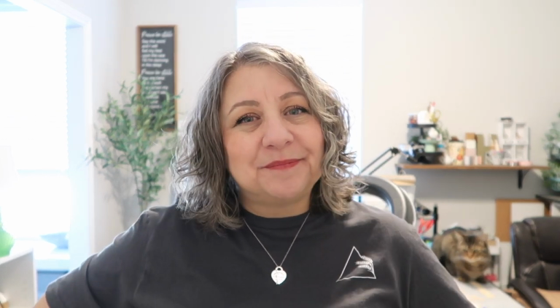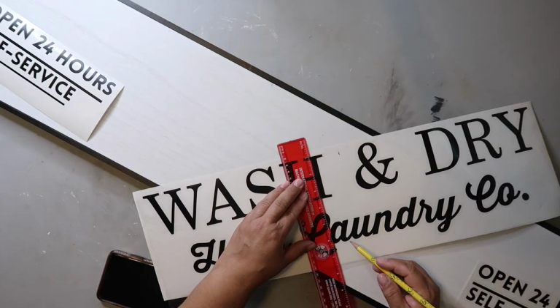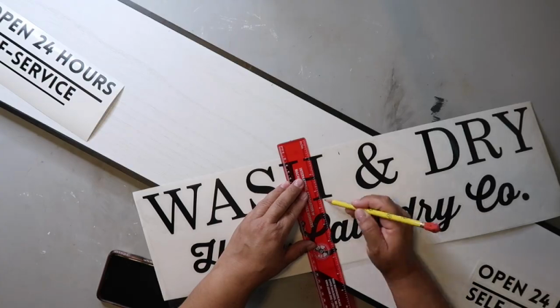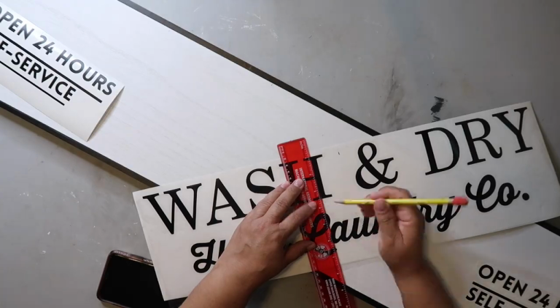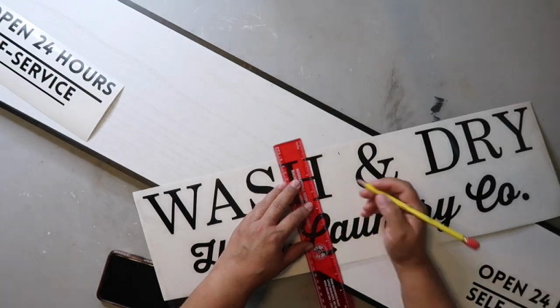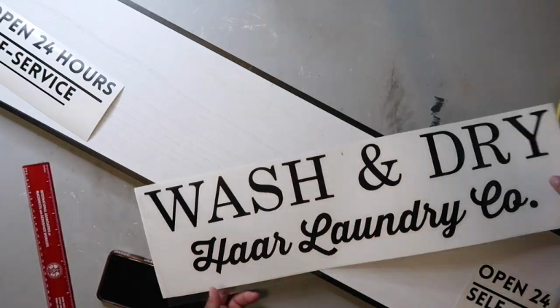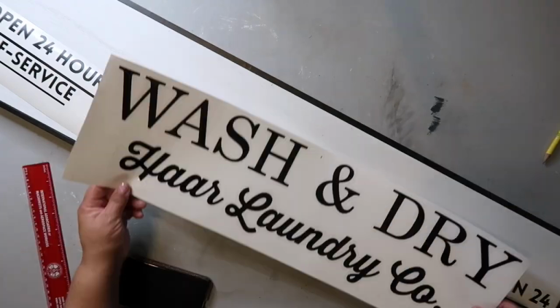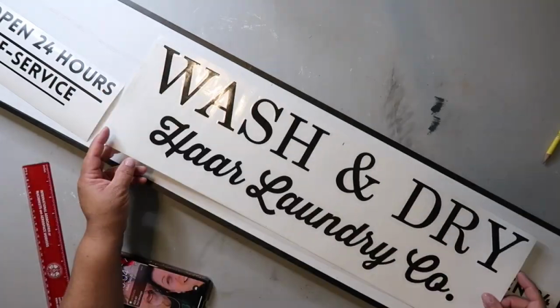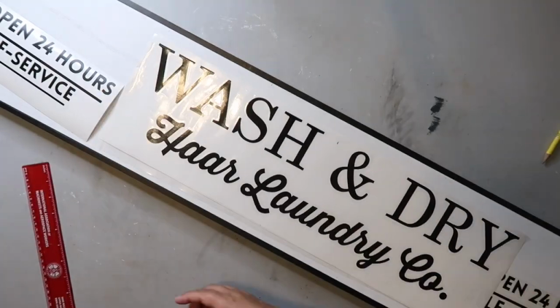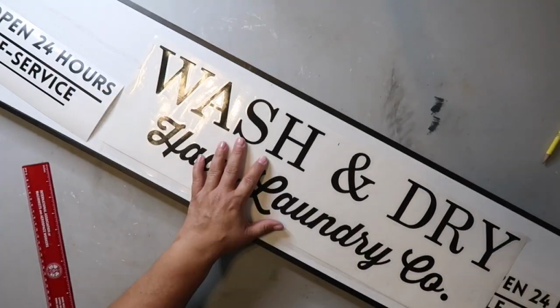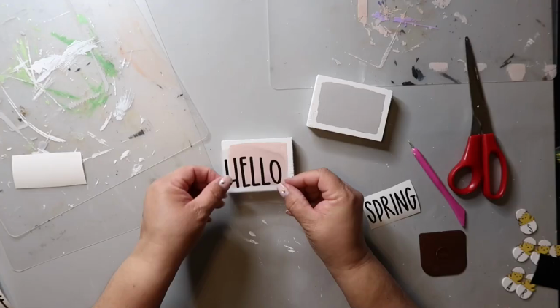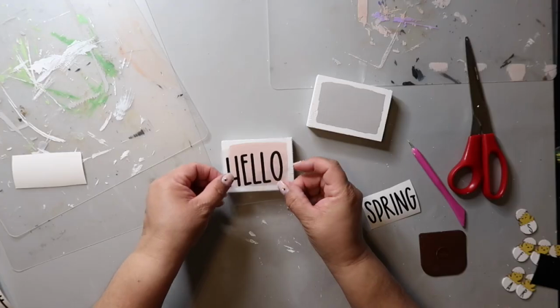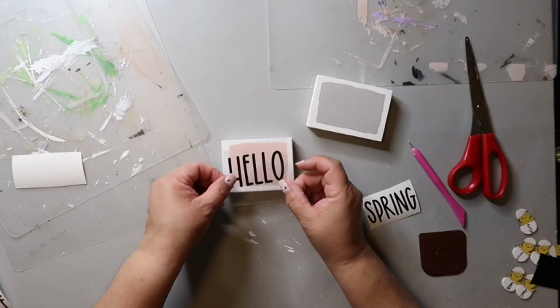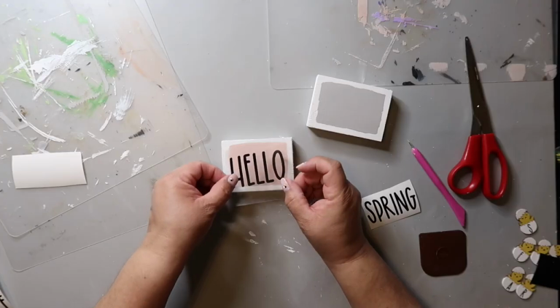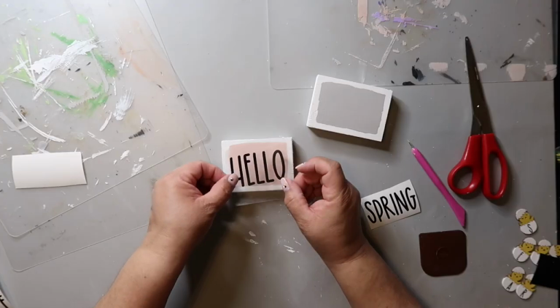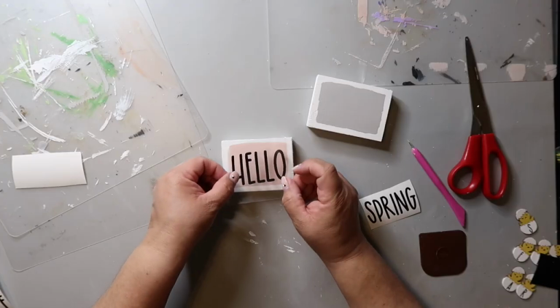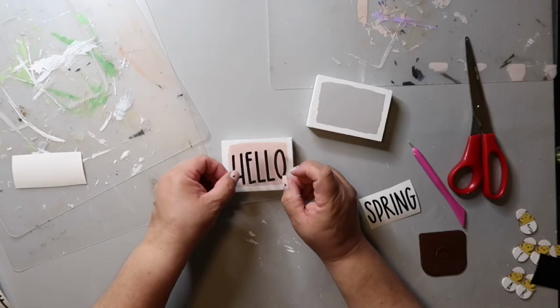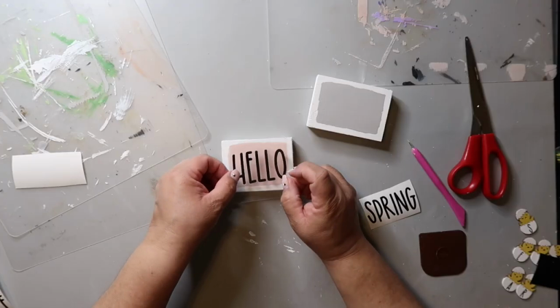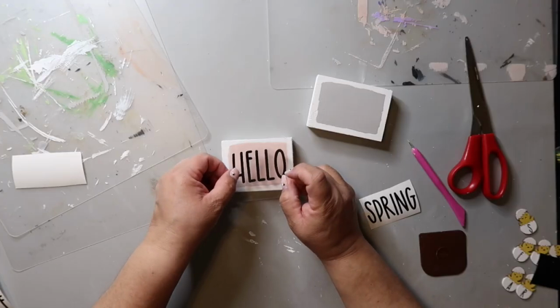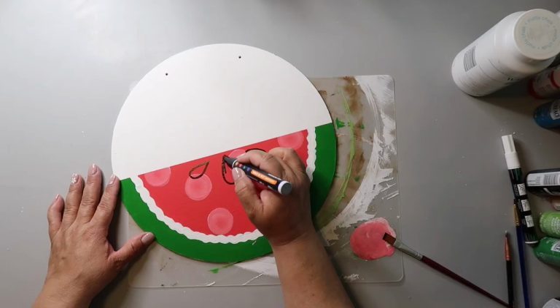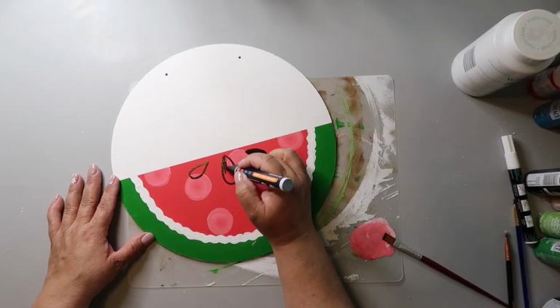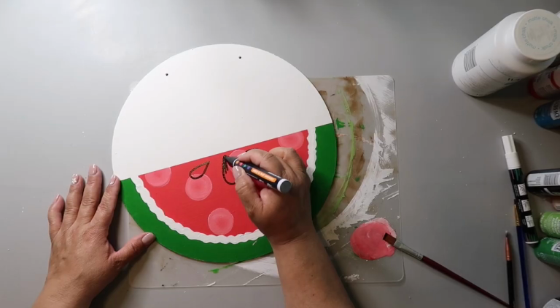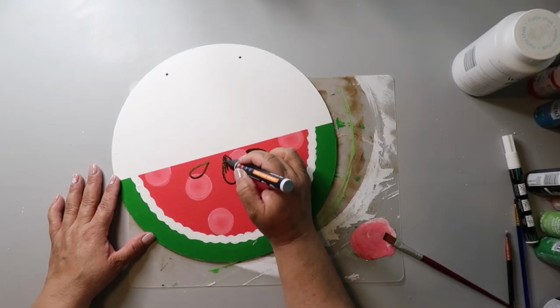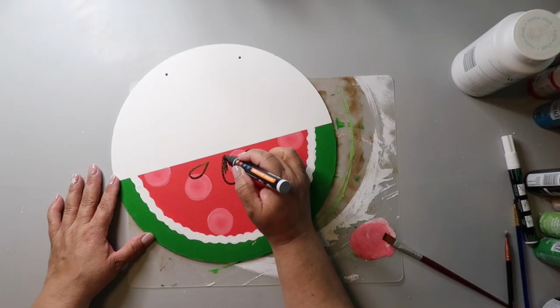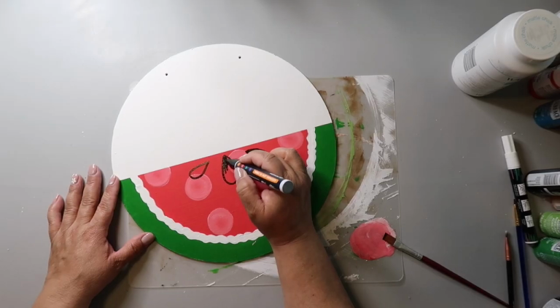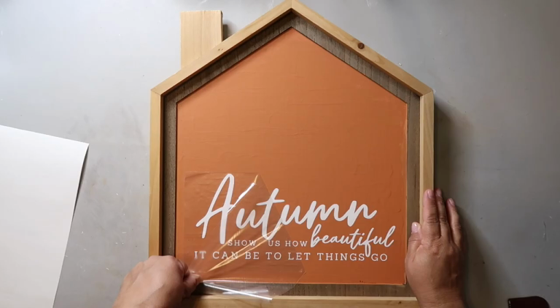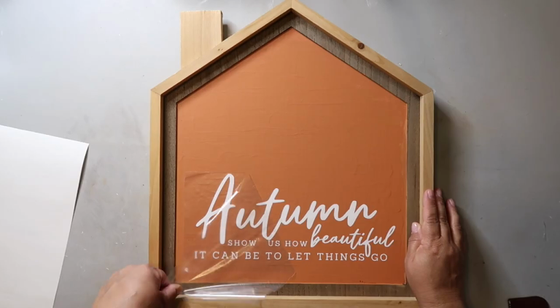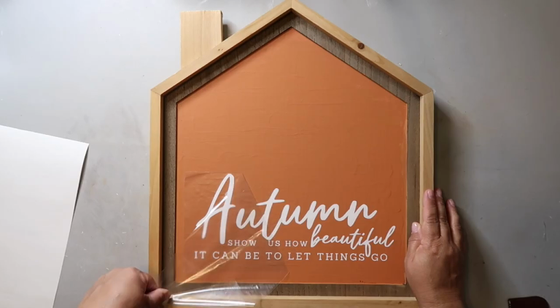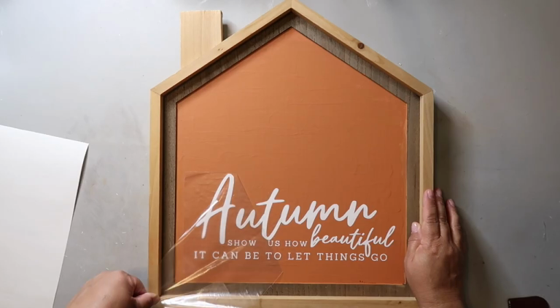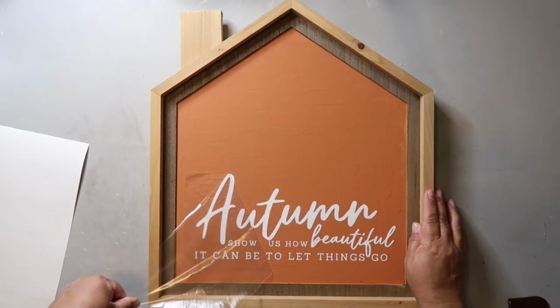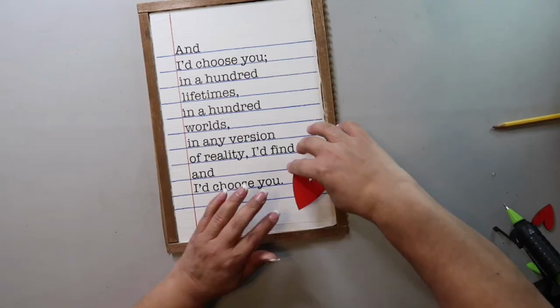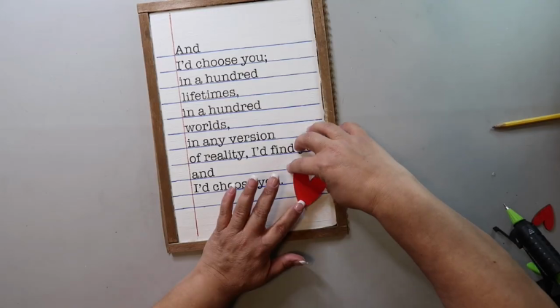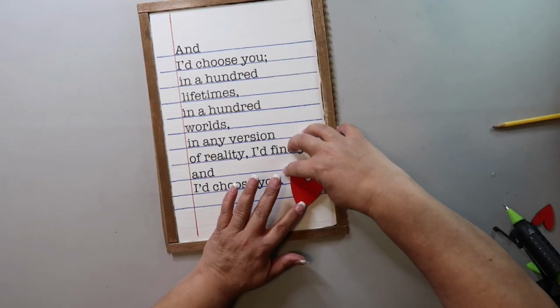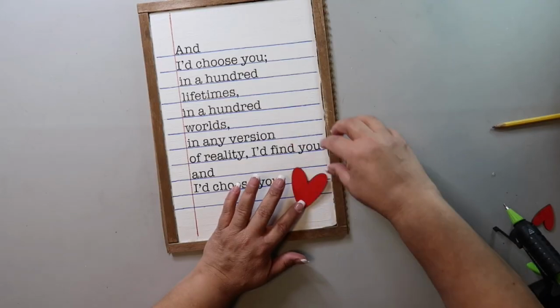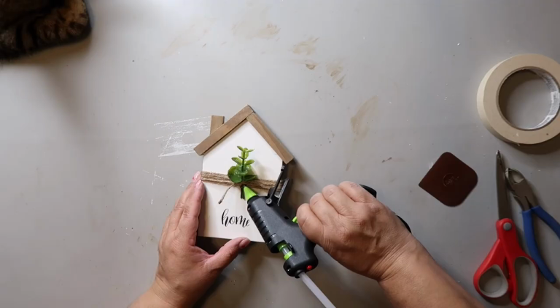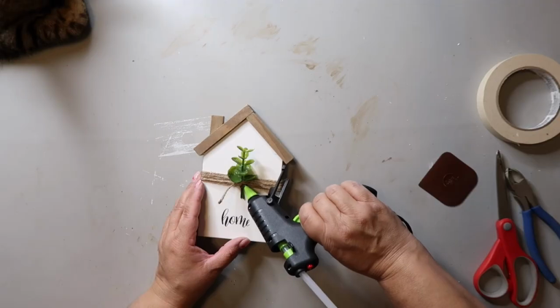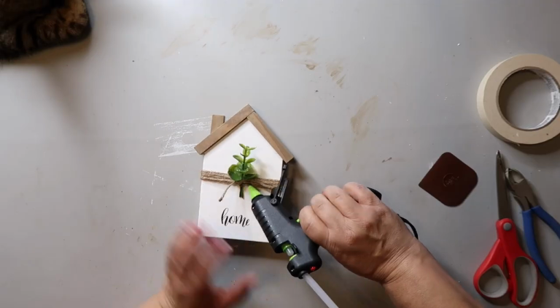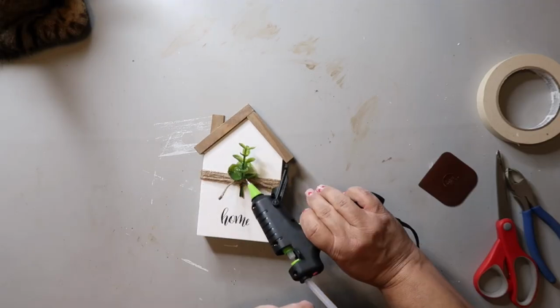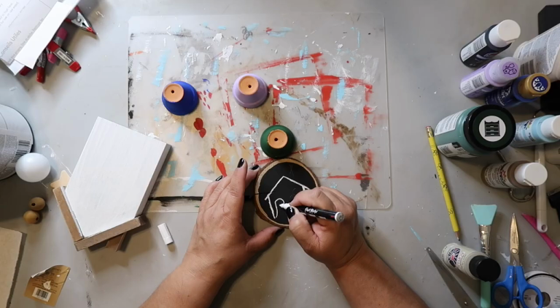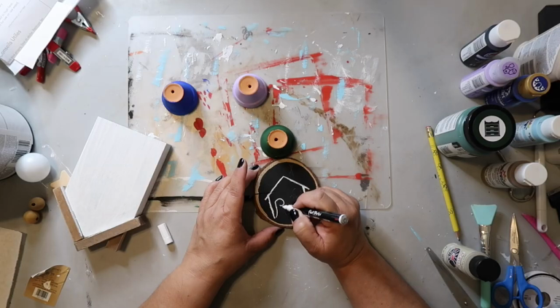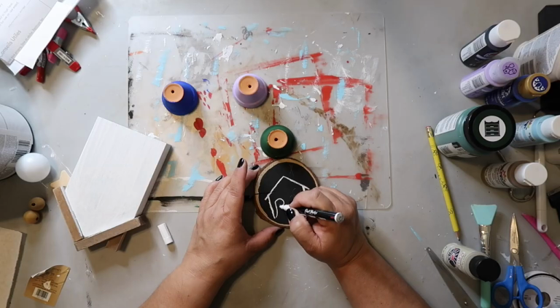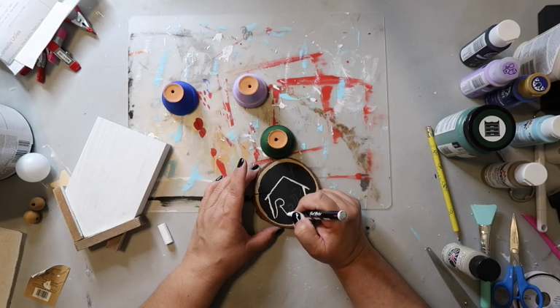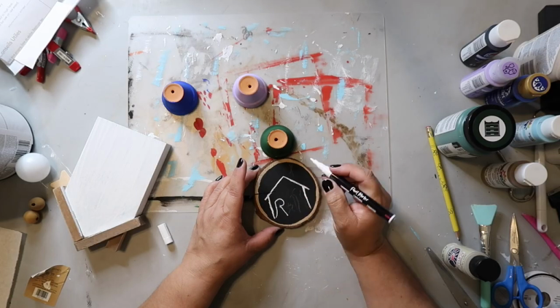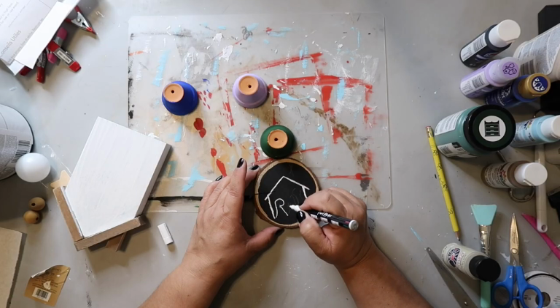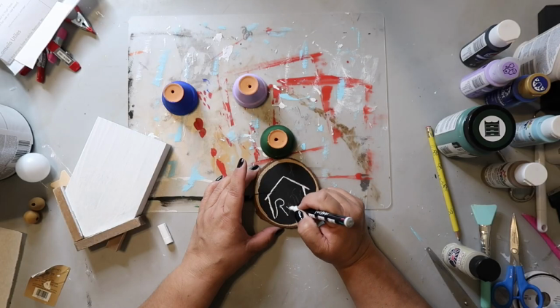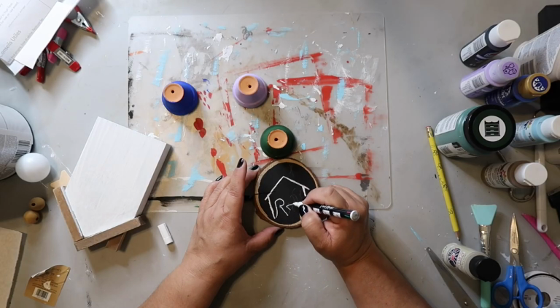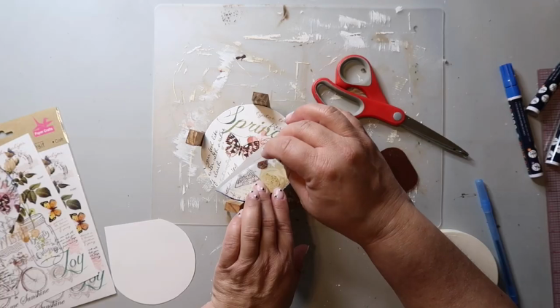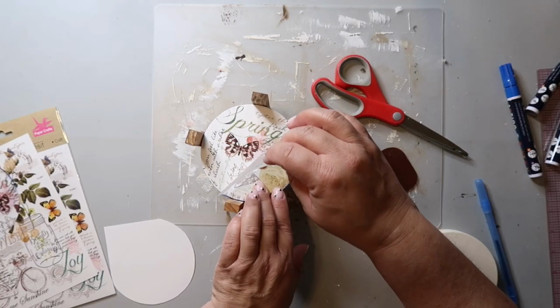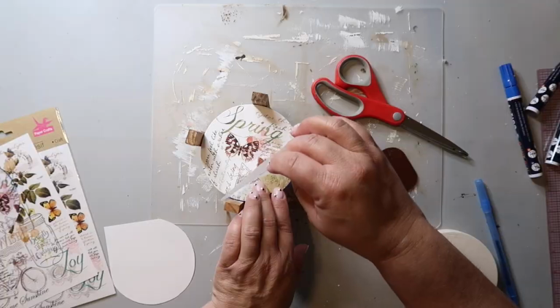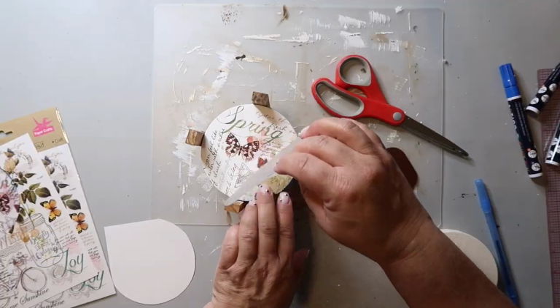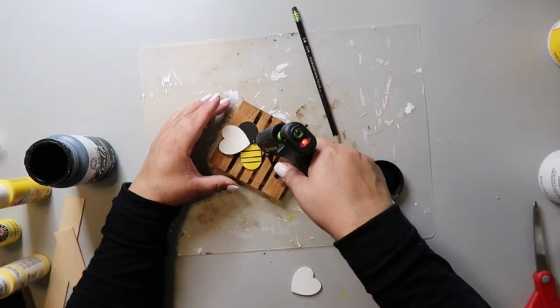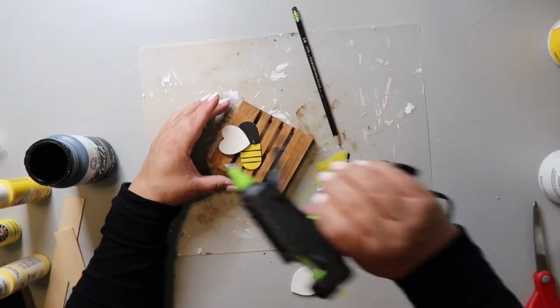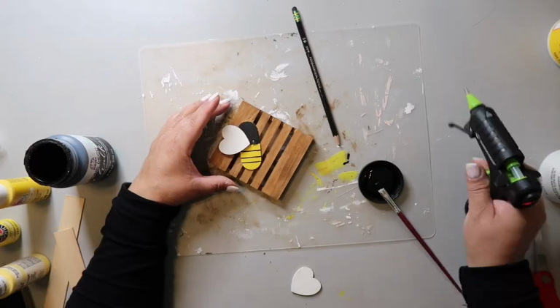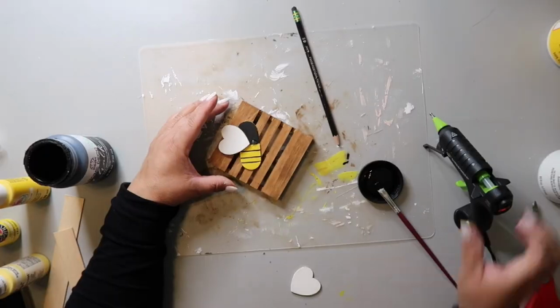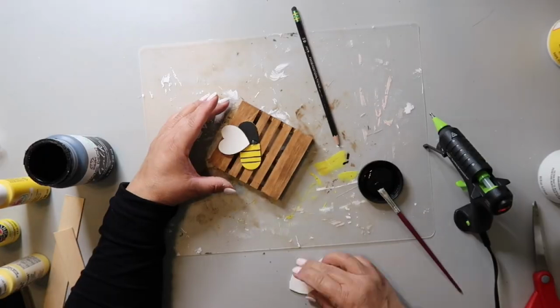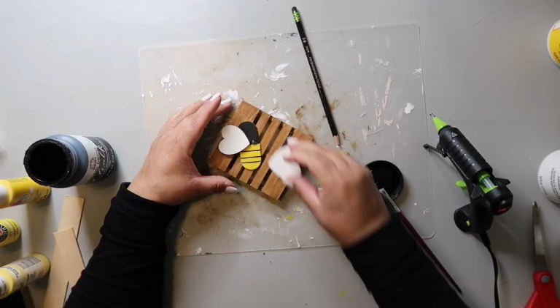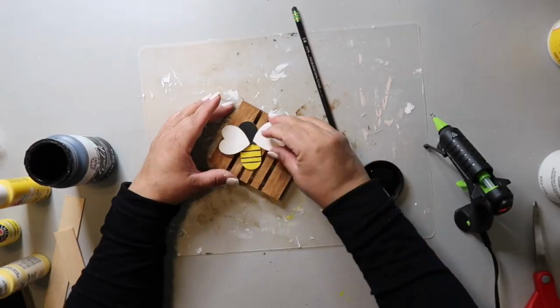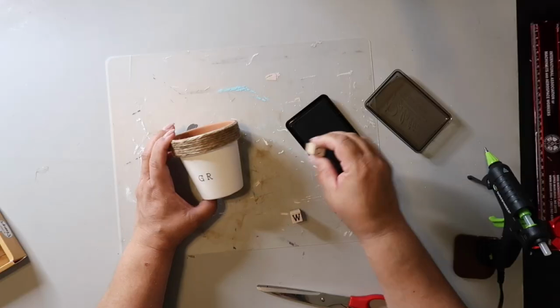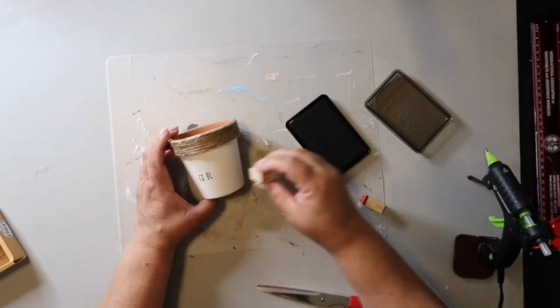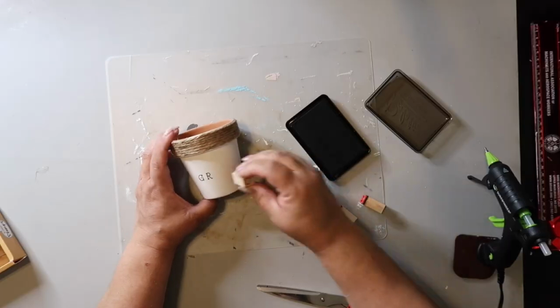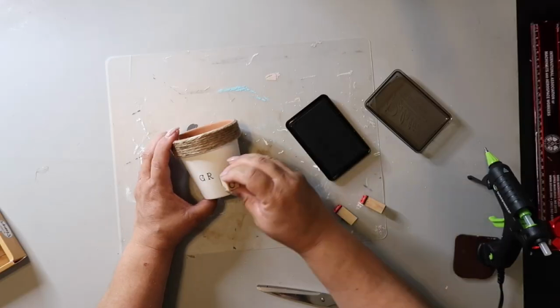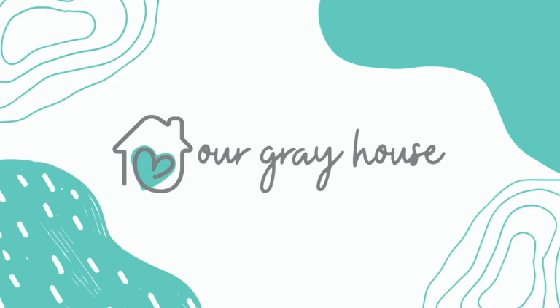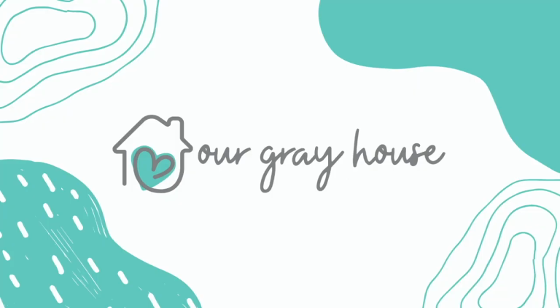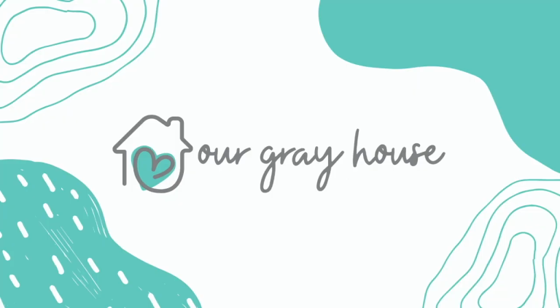On this channel, I love to share easy DIYs and budget home decor. And if we haven't met yet, my name is Lisa and this is Our Grey House.